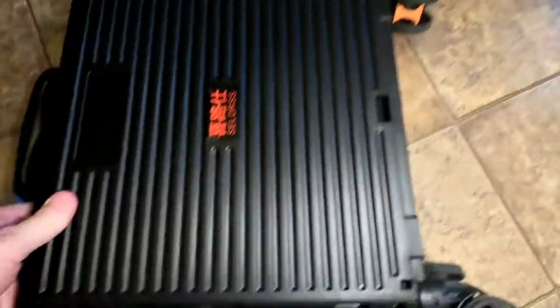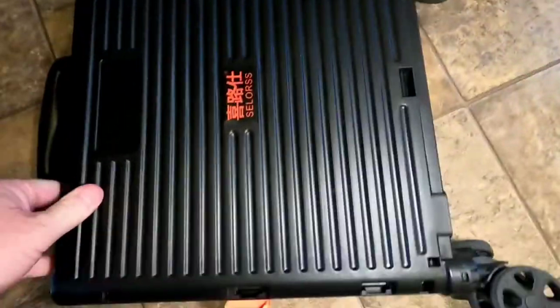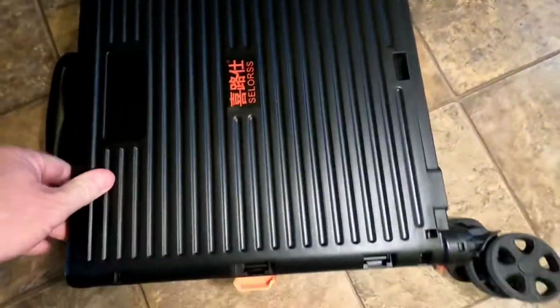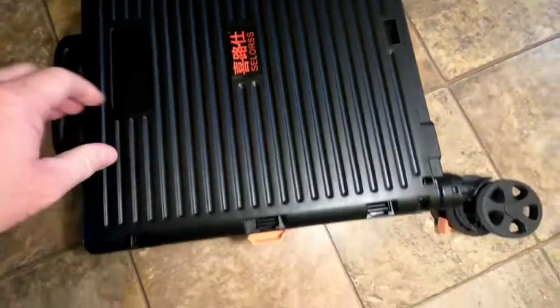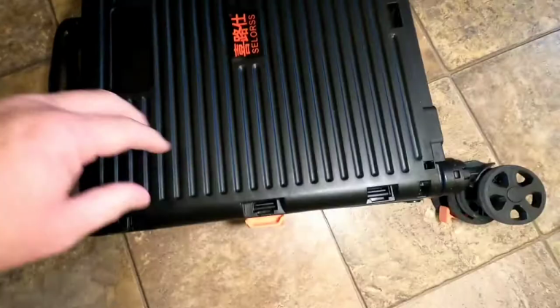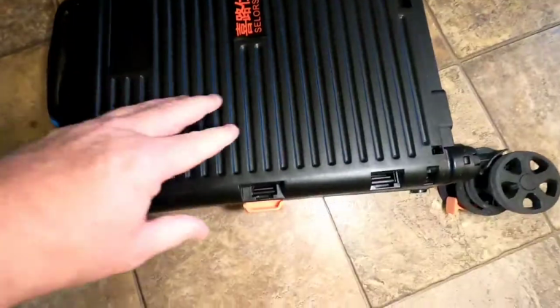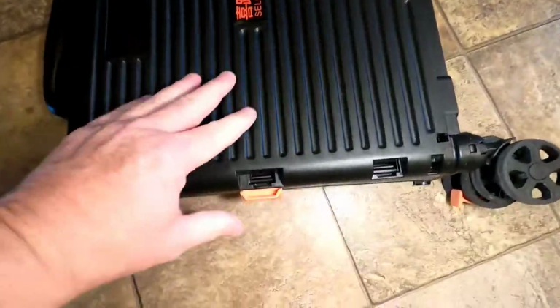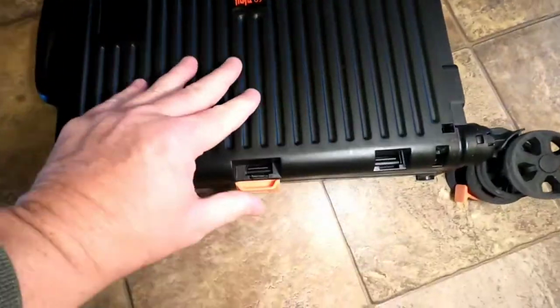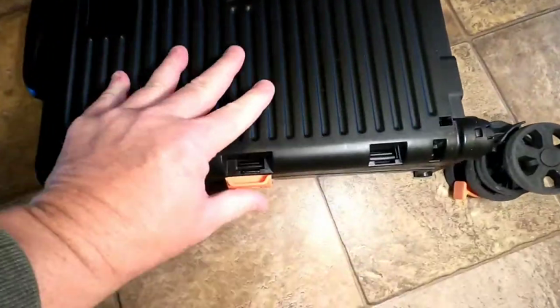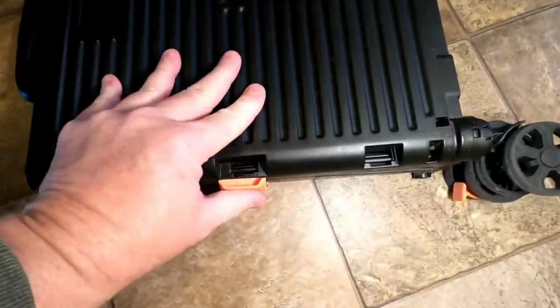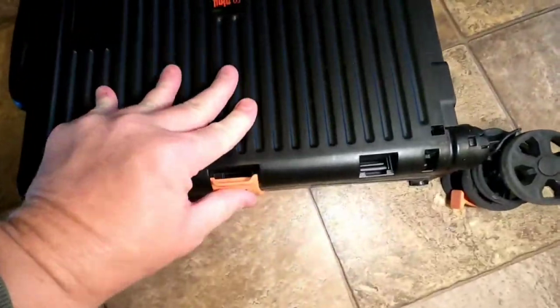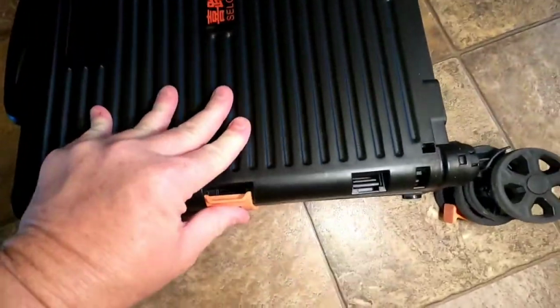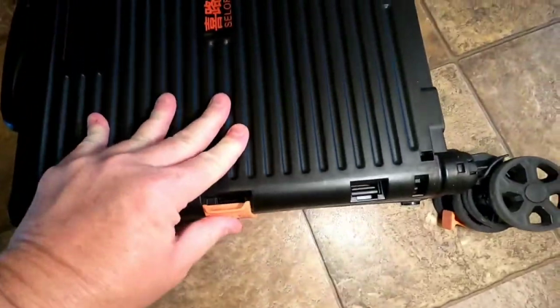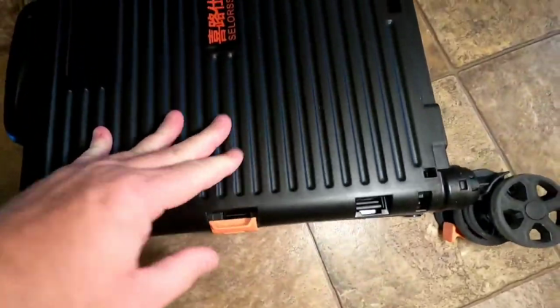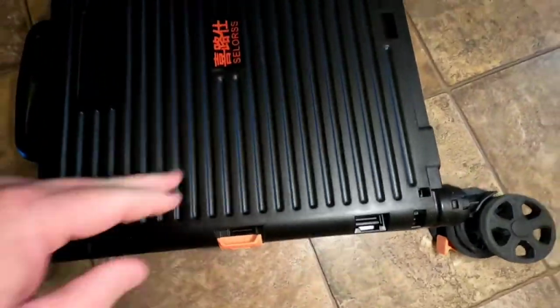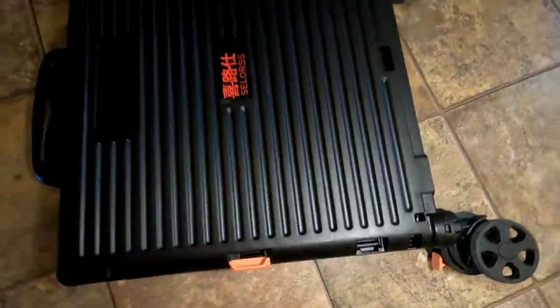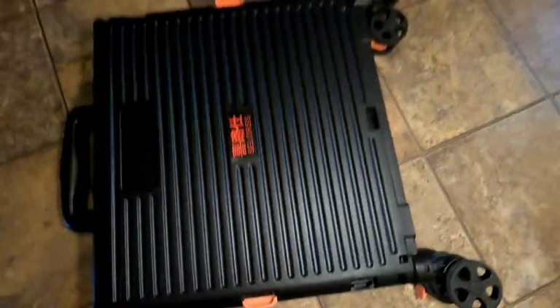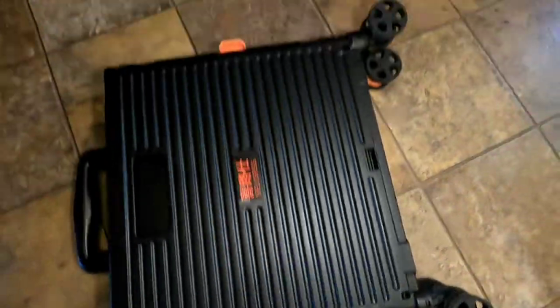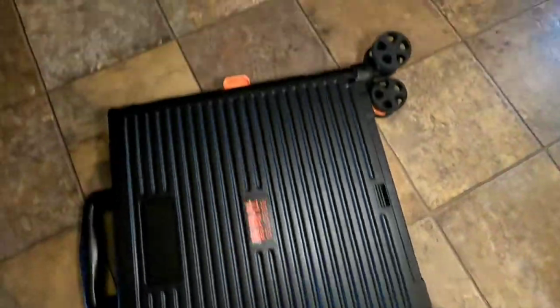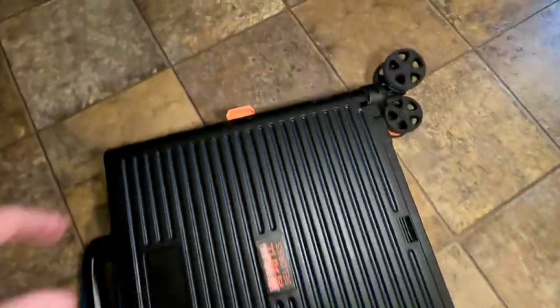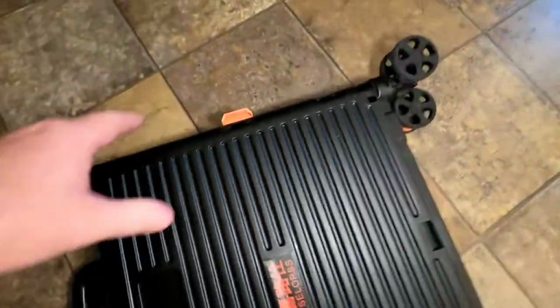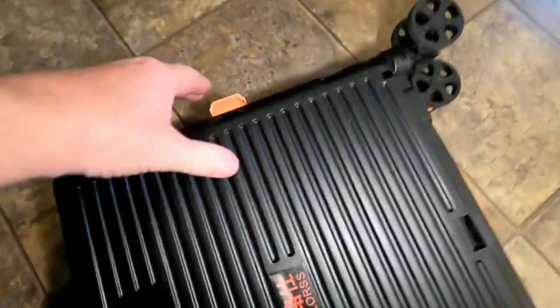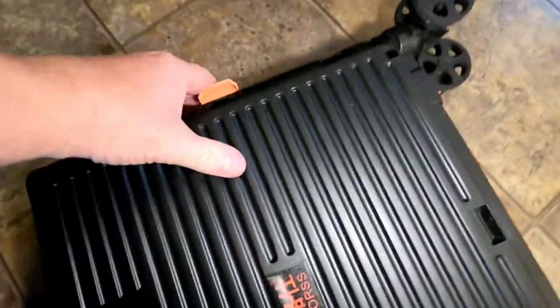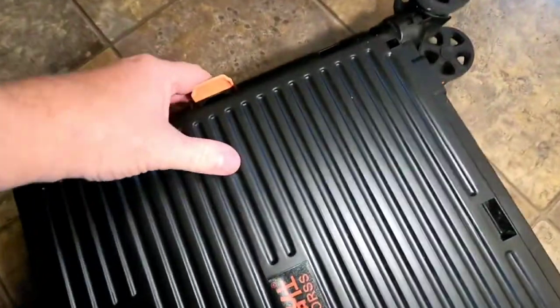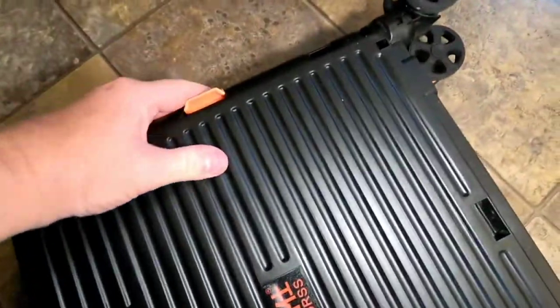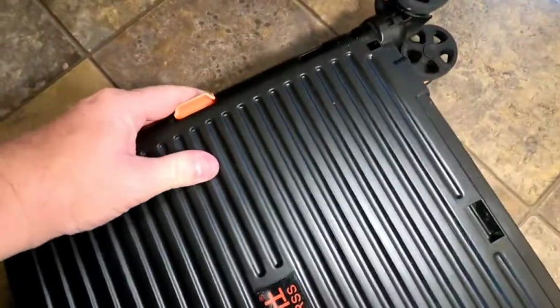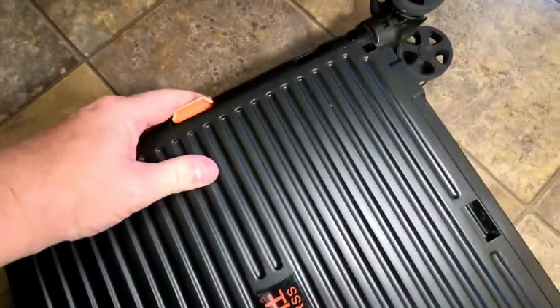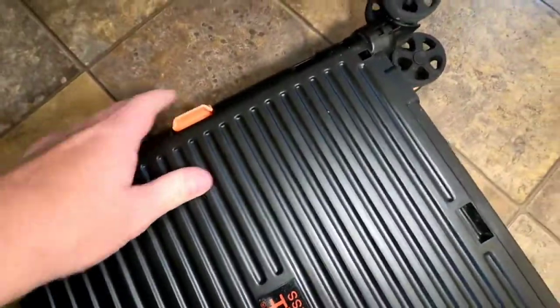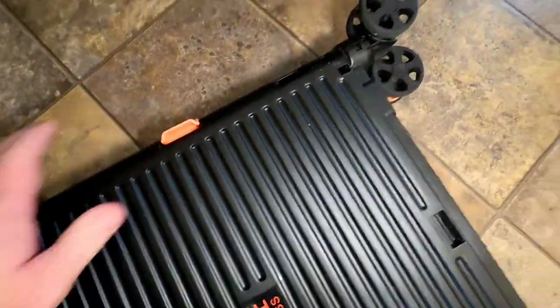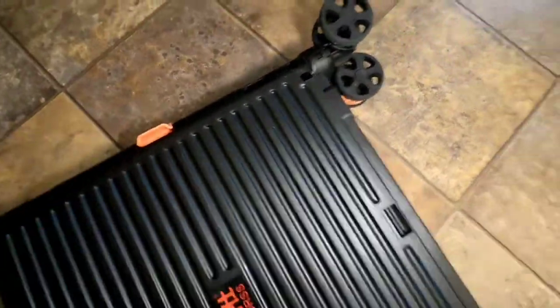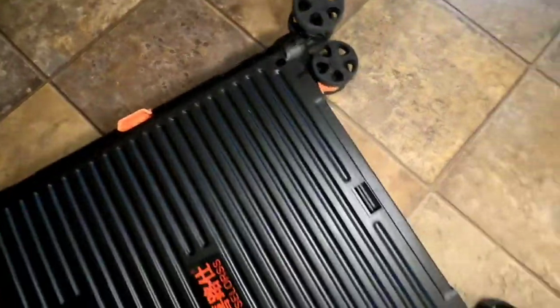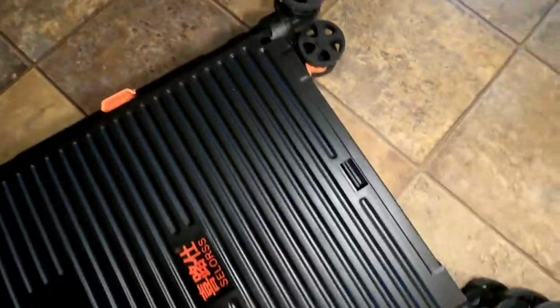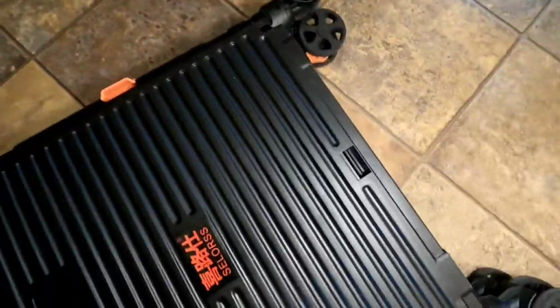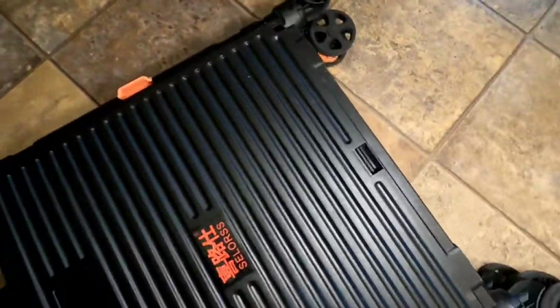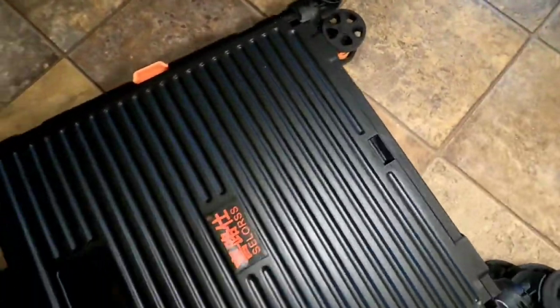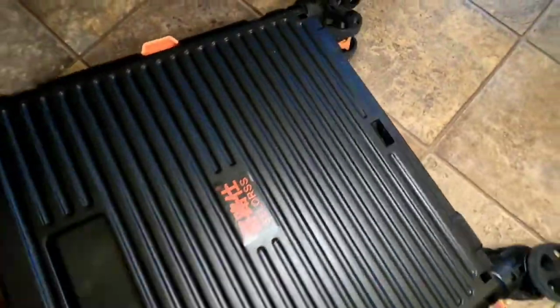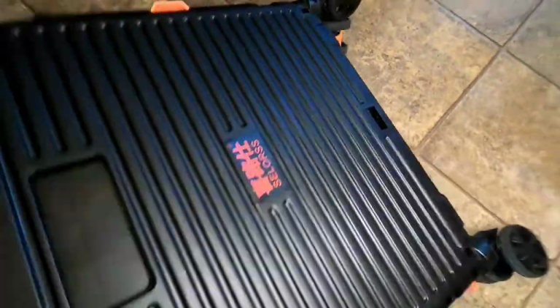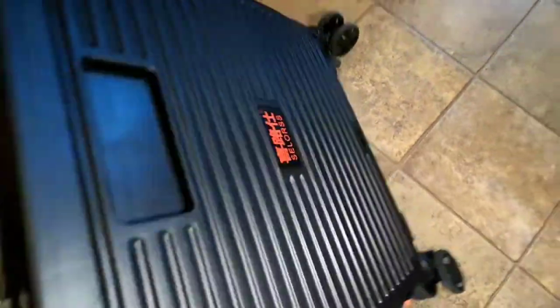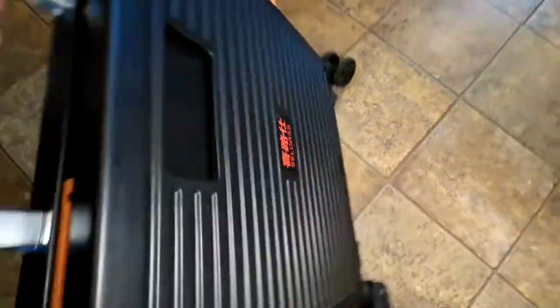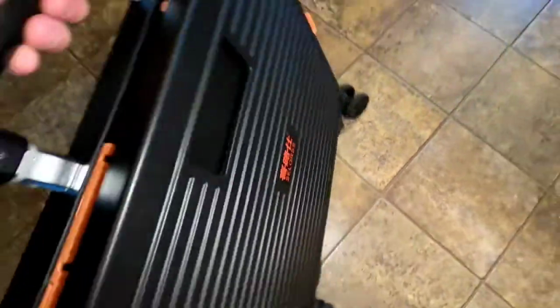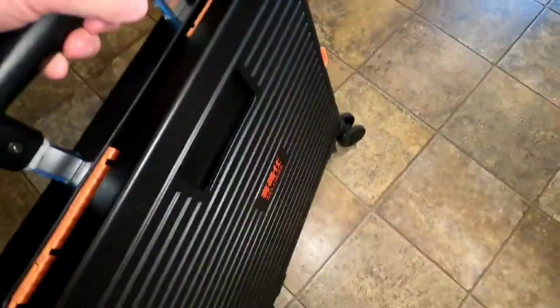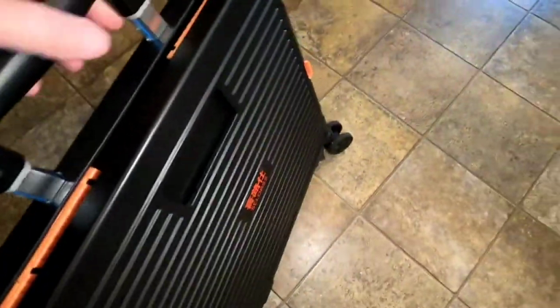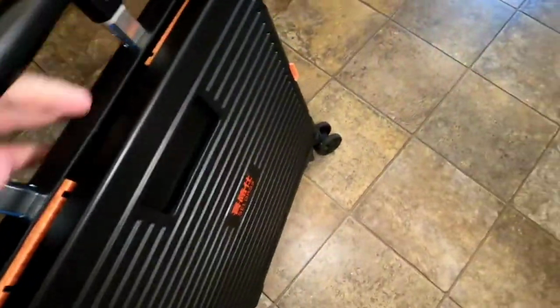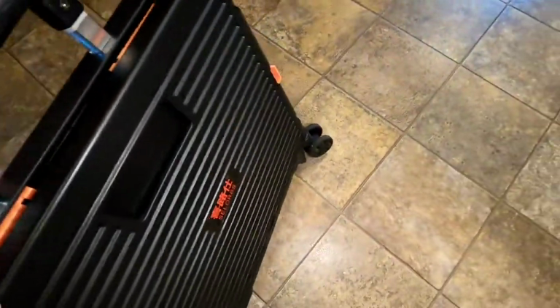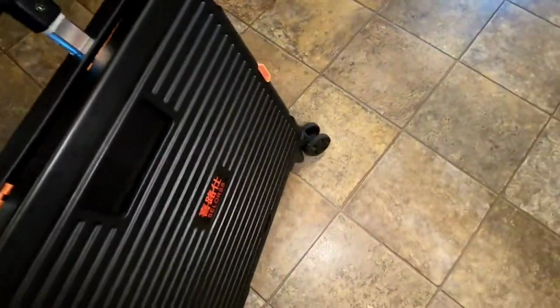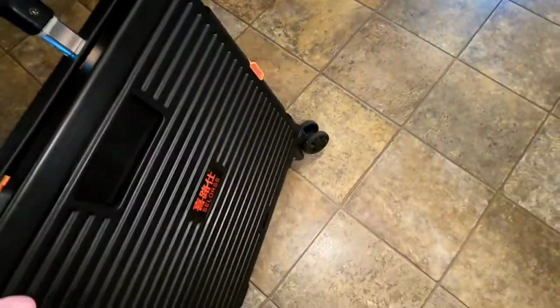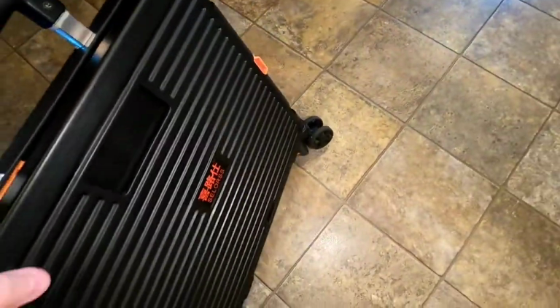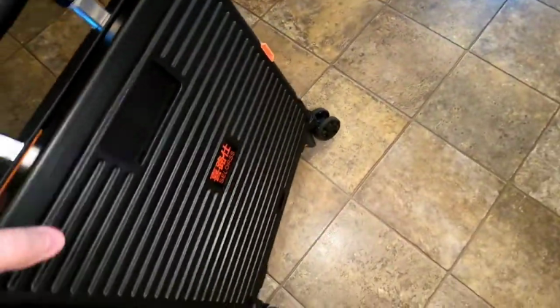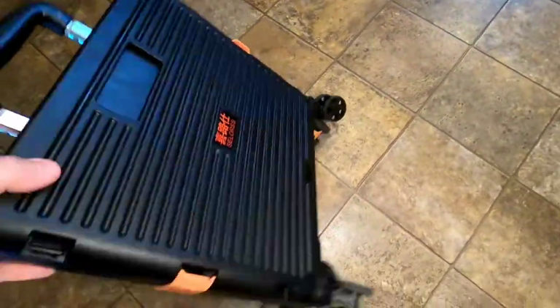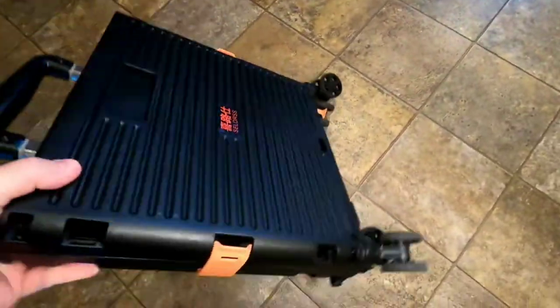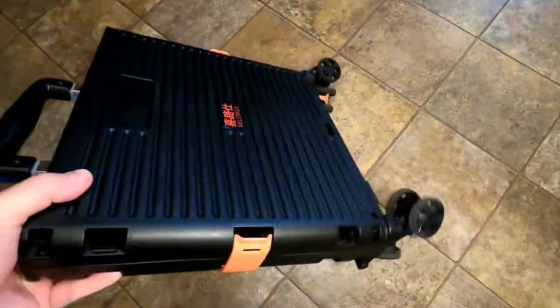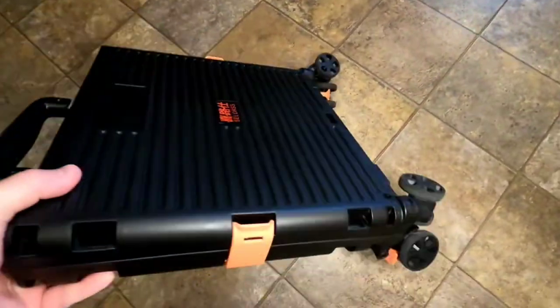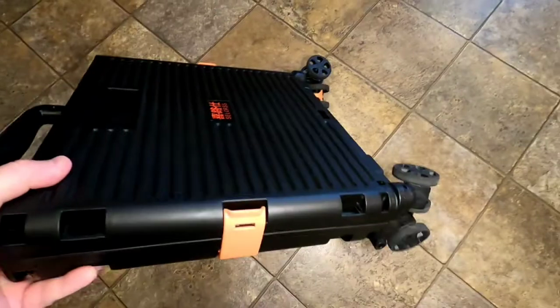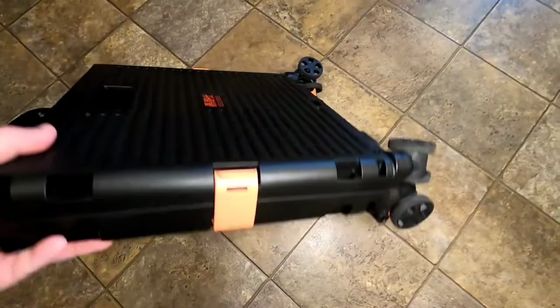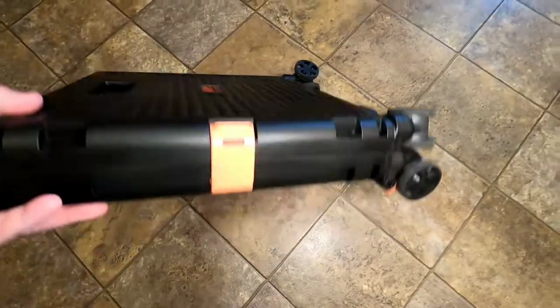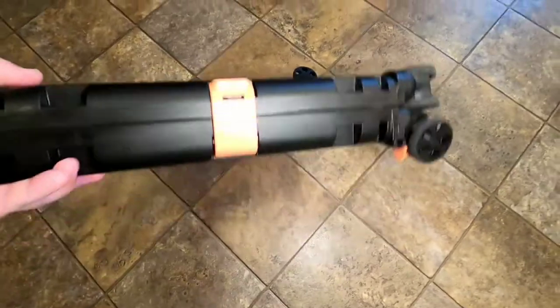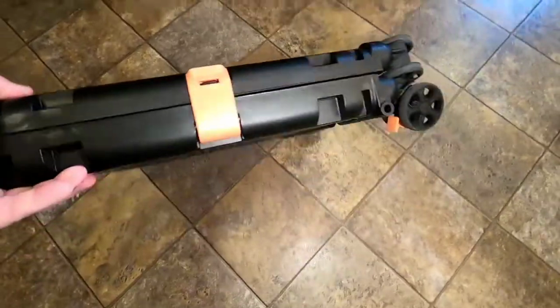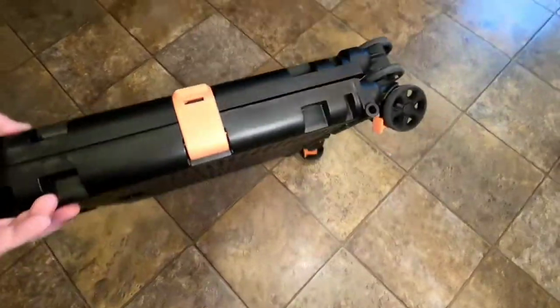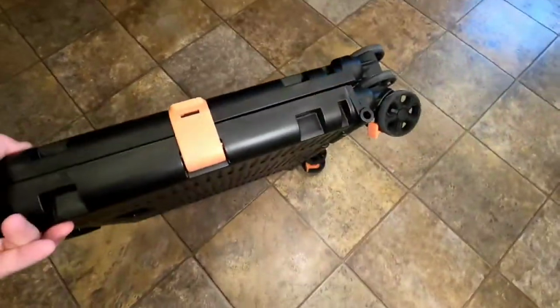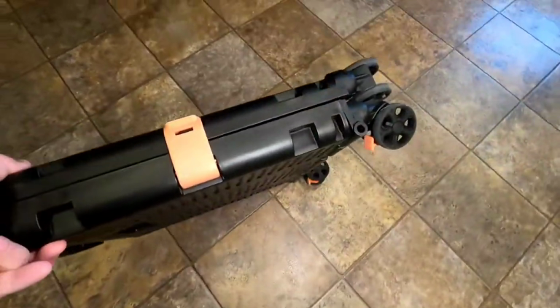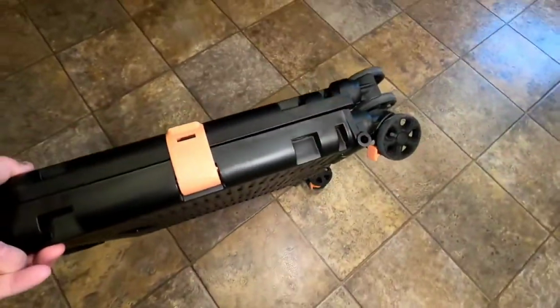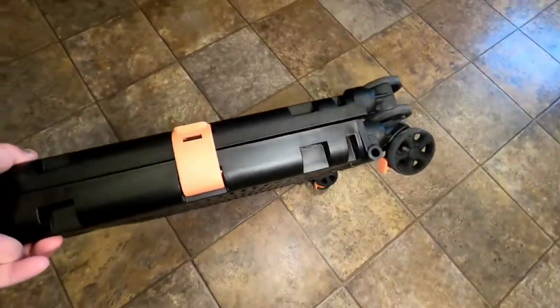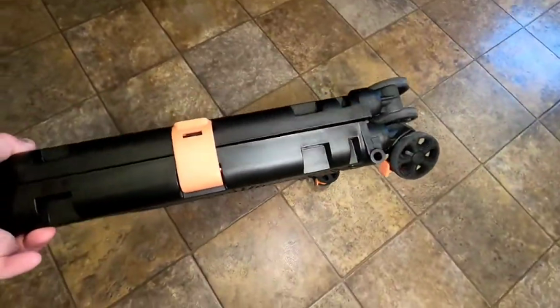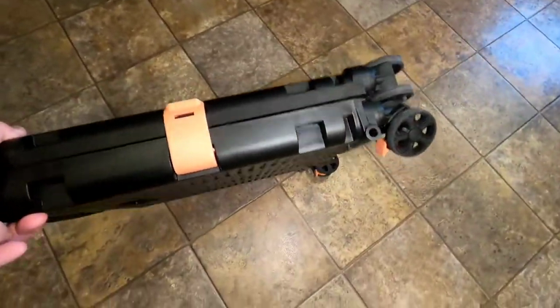Then it's got these locks — you can lock it. And there you have it. That folds up really nice and thin.